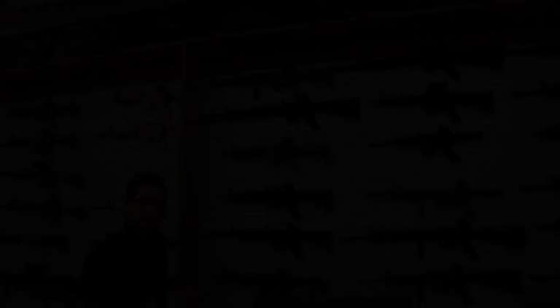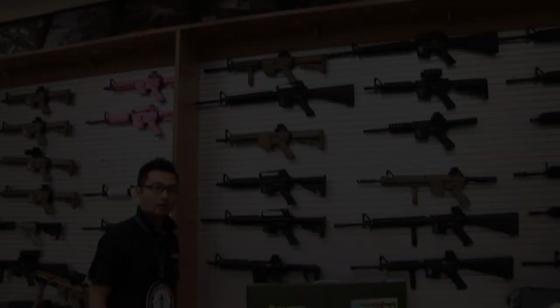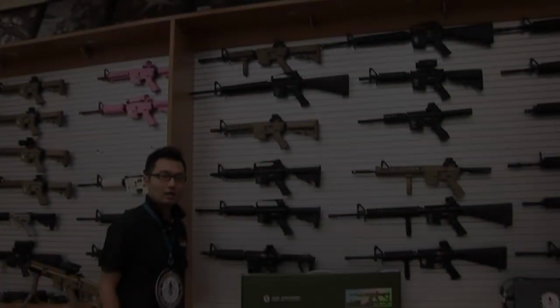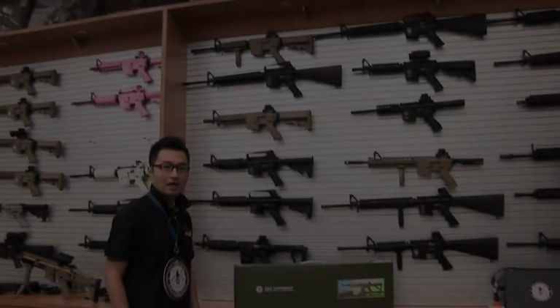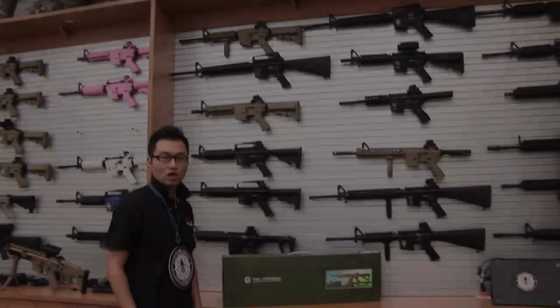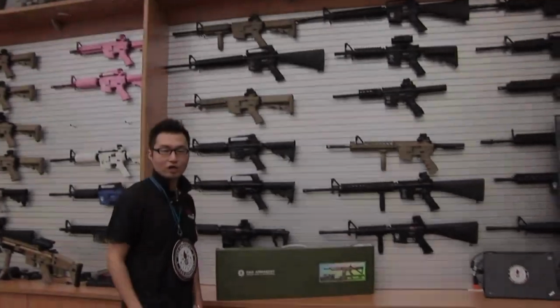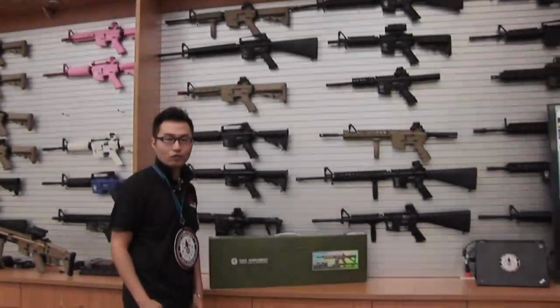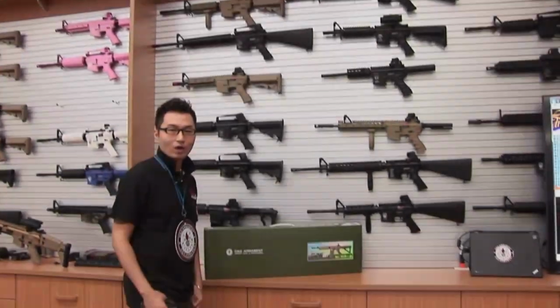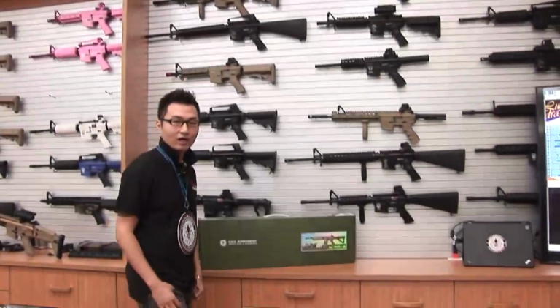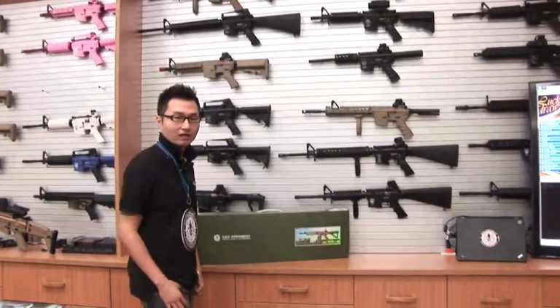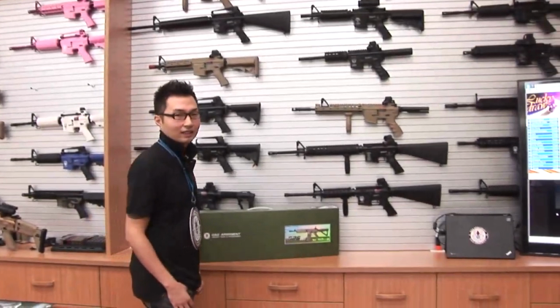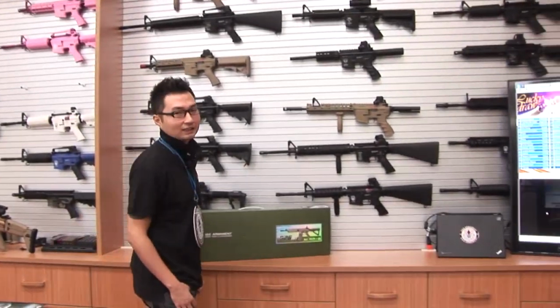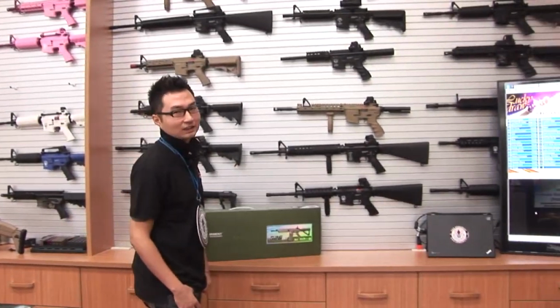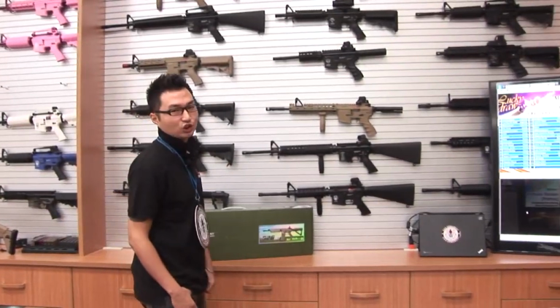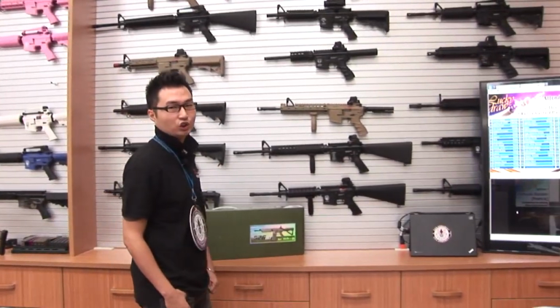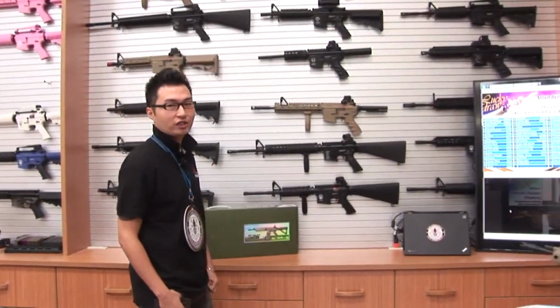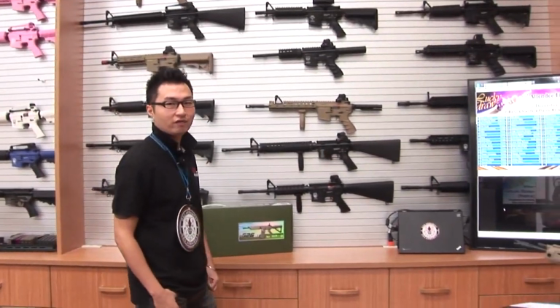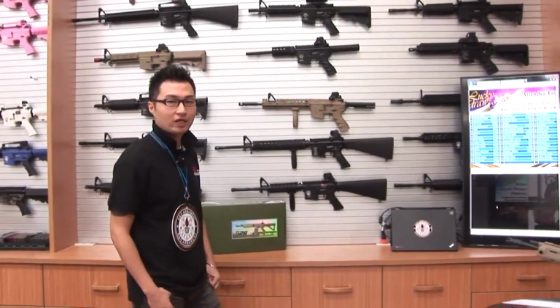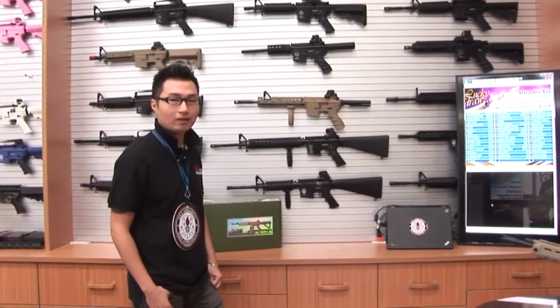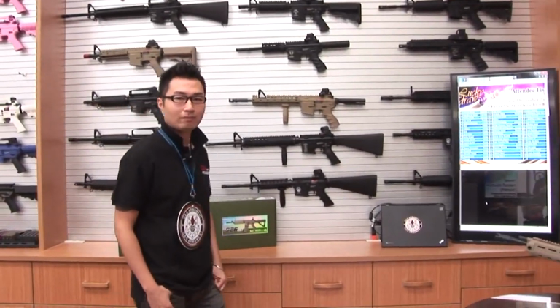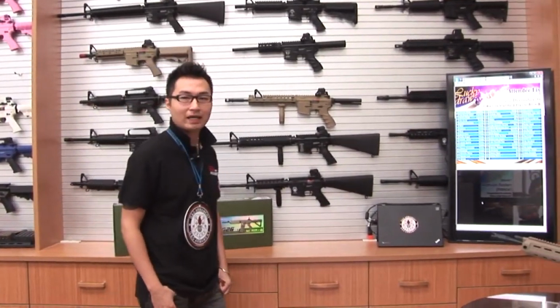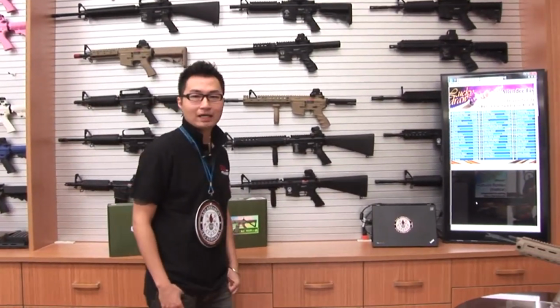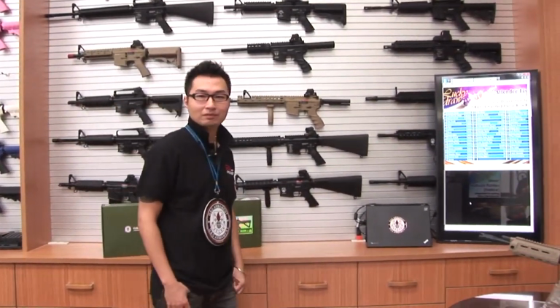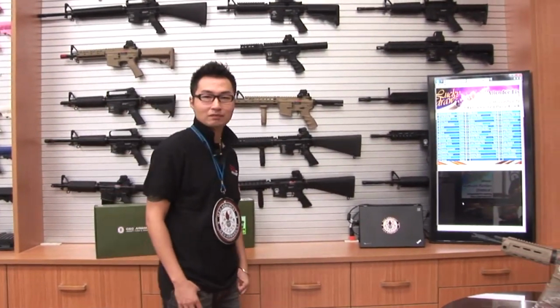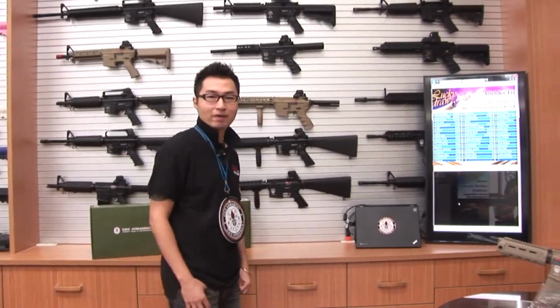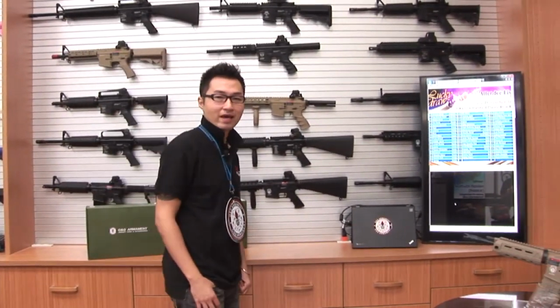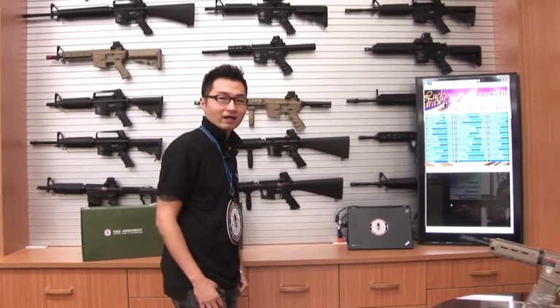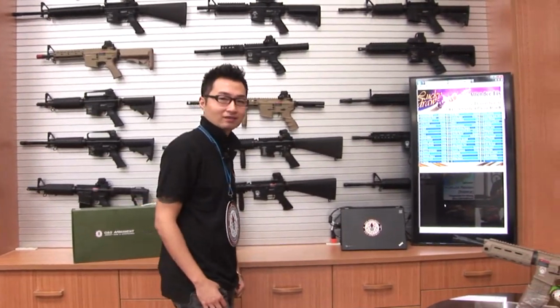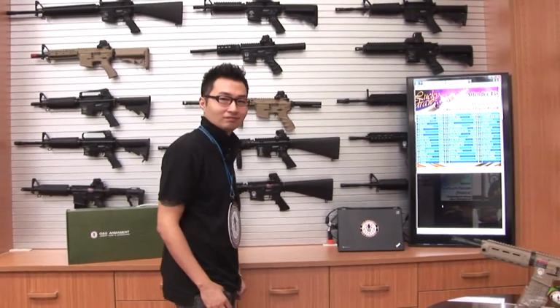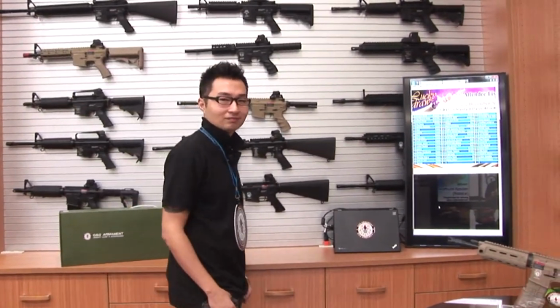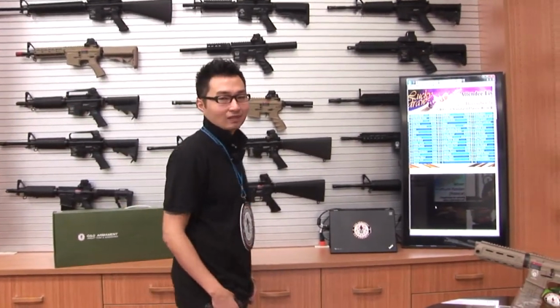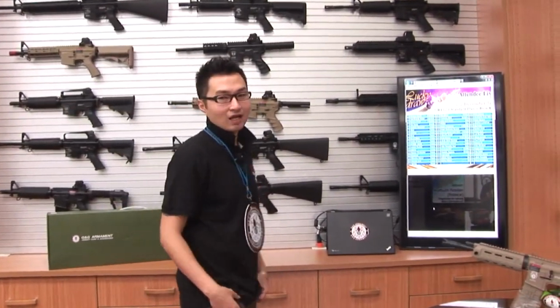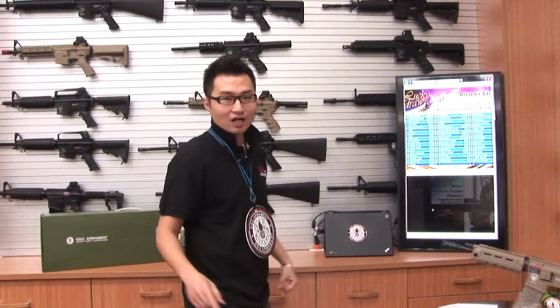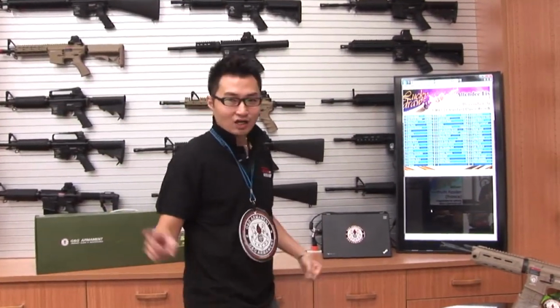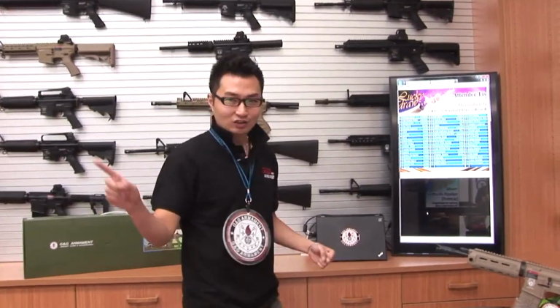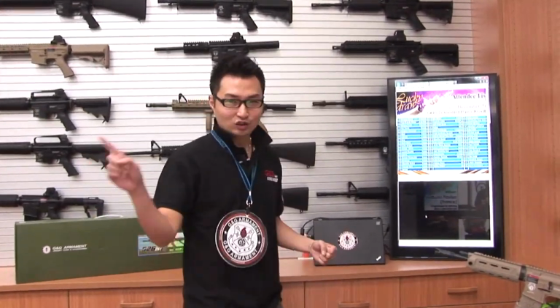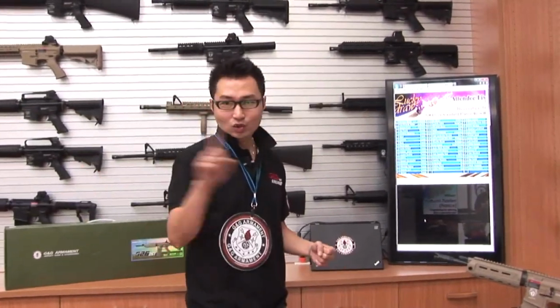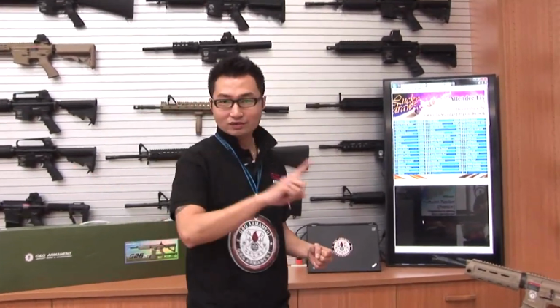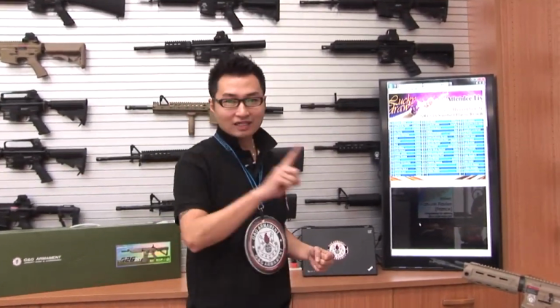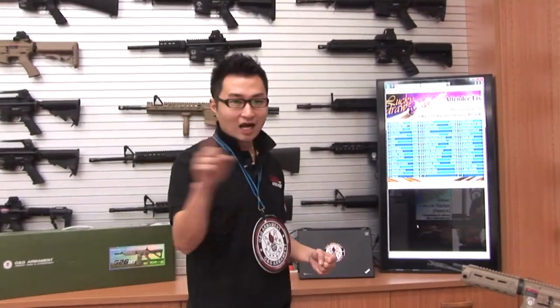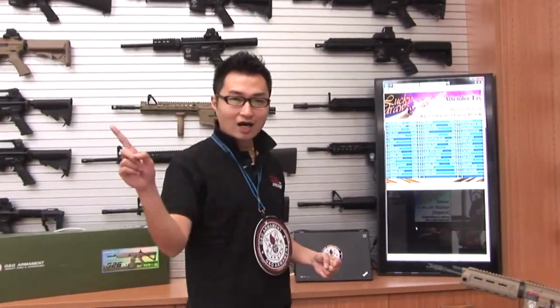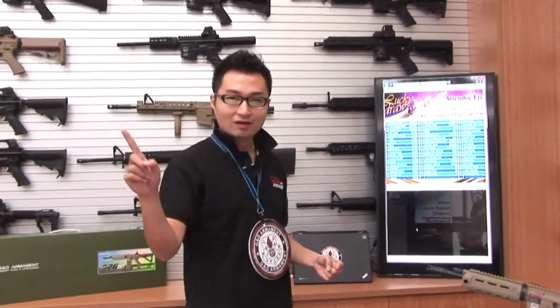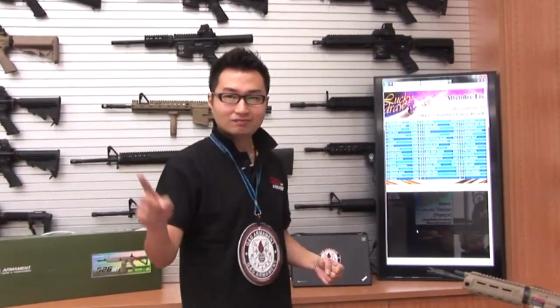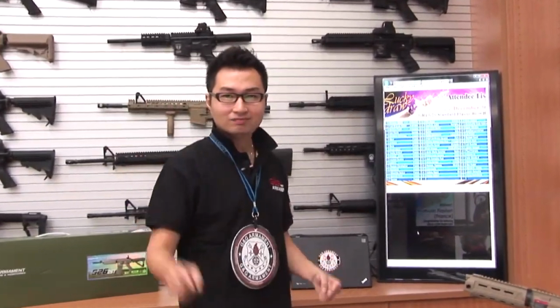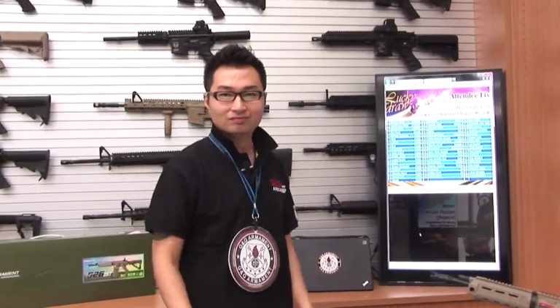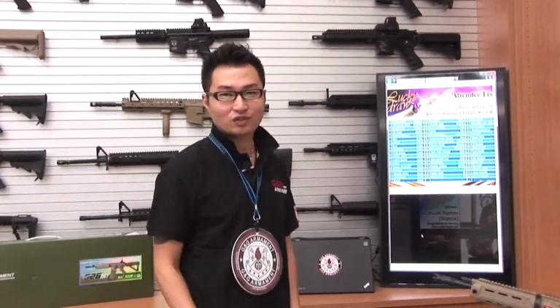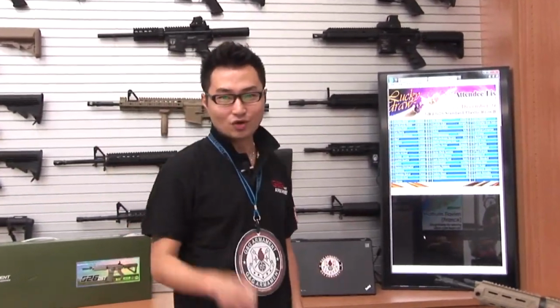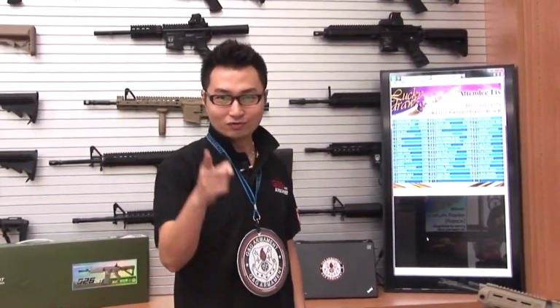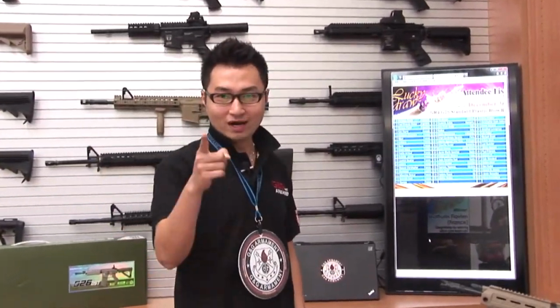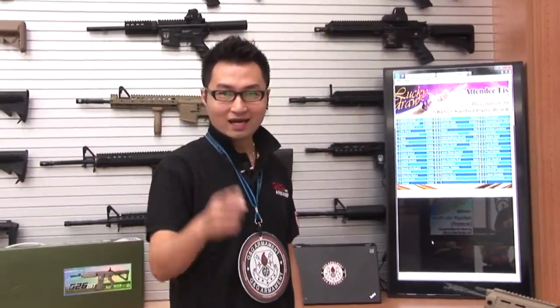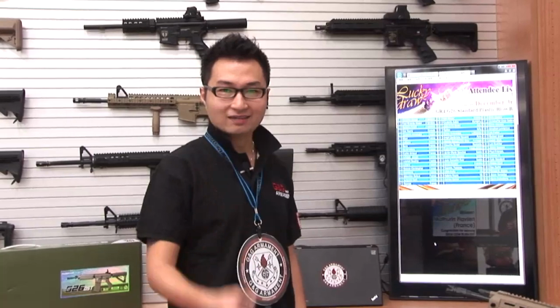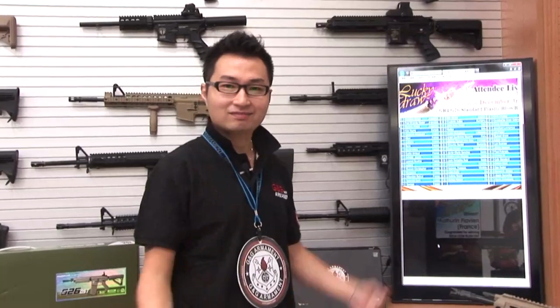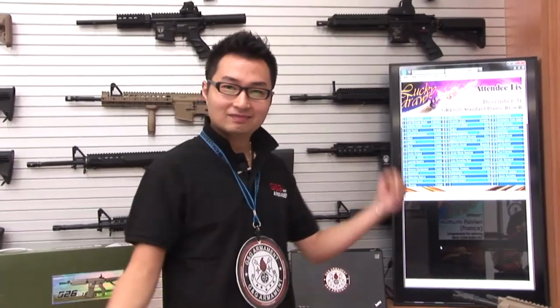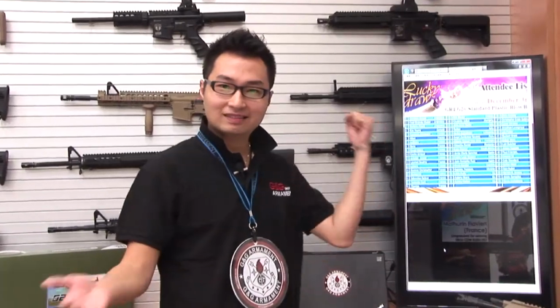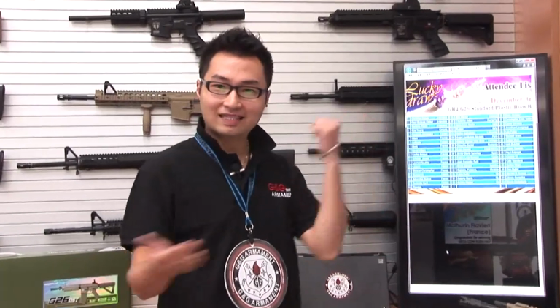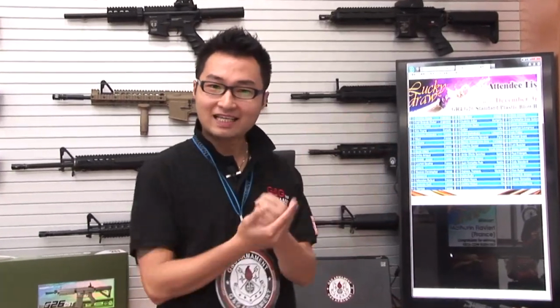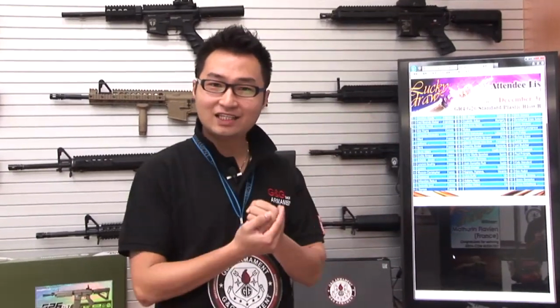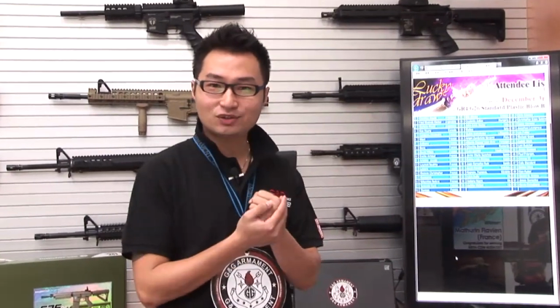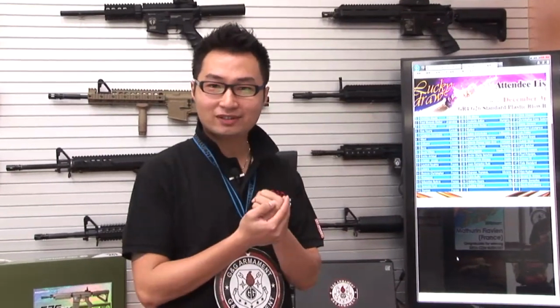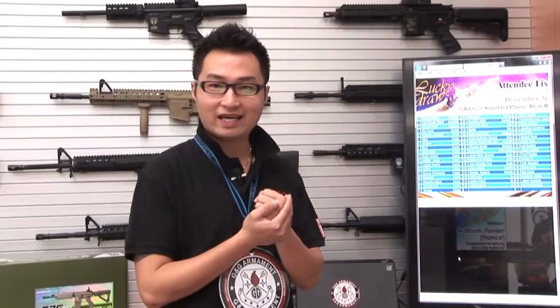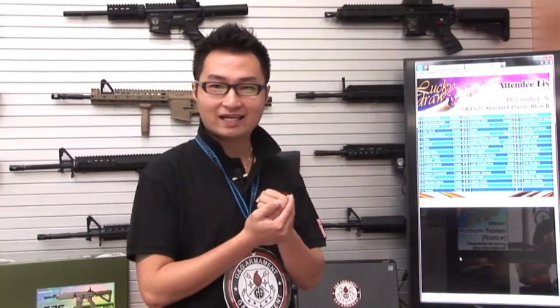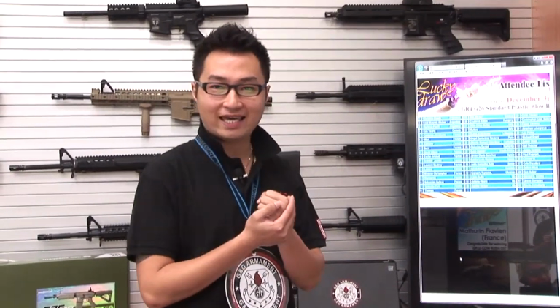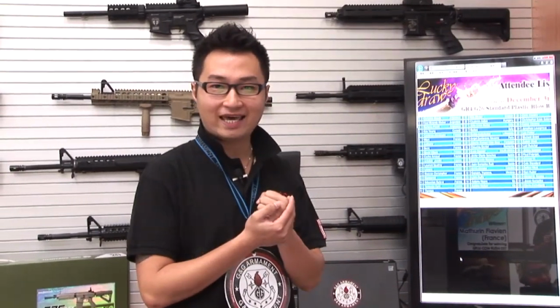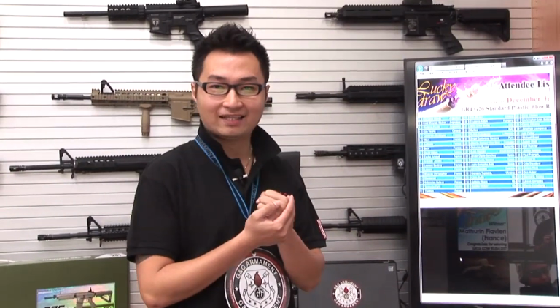Hello everyone, this is GGTV. My name is Matt. Don't doubt, you're right. Lucky draw day again.